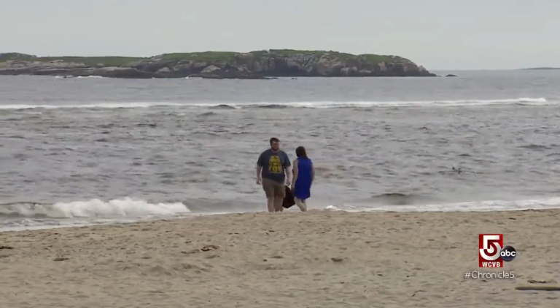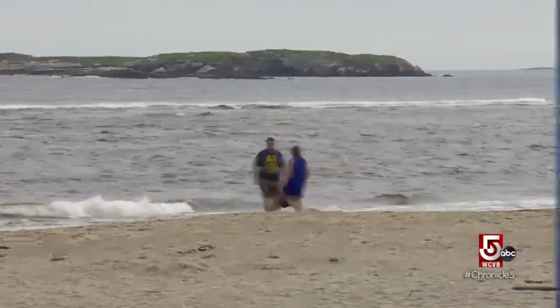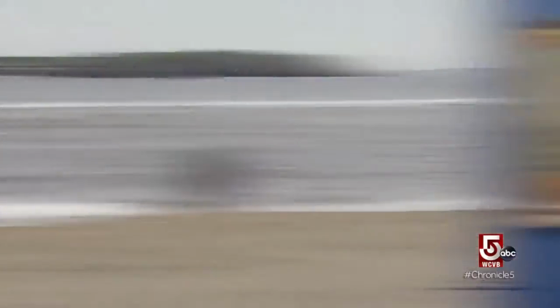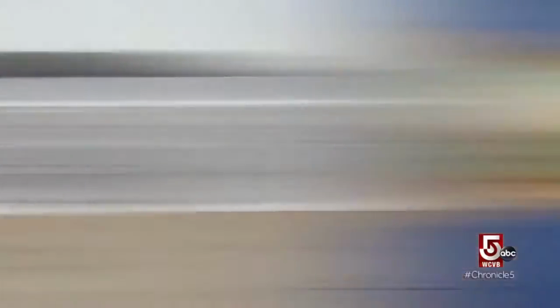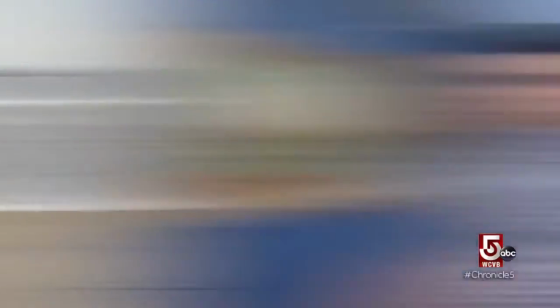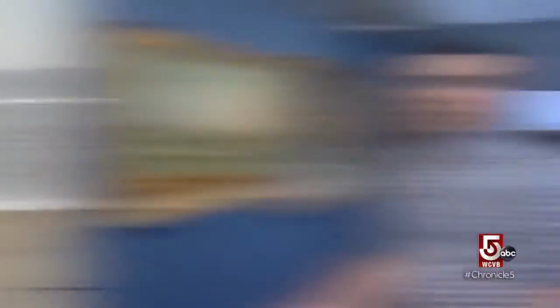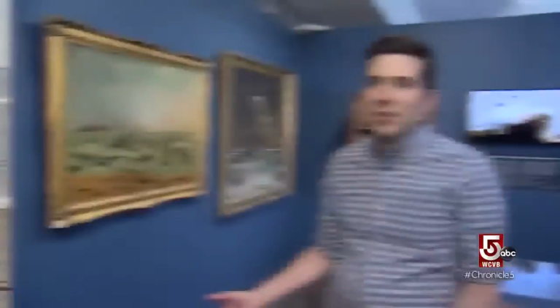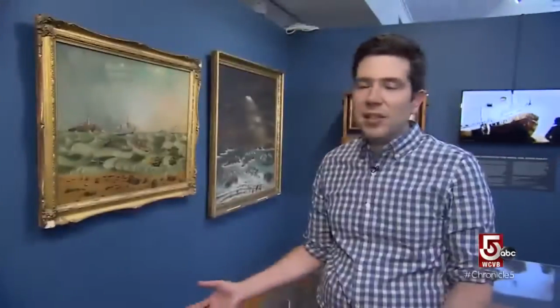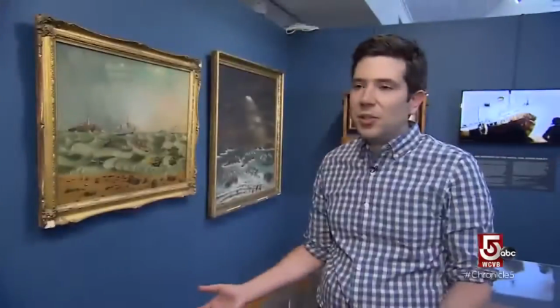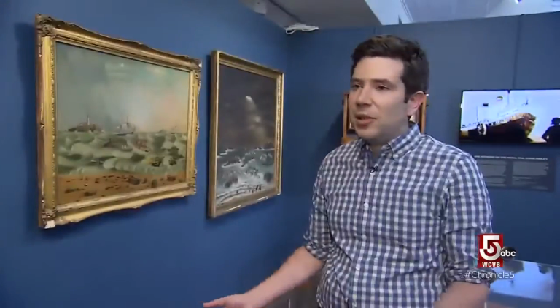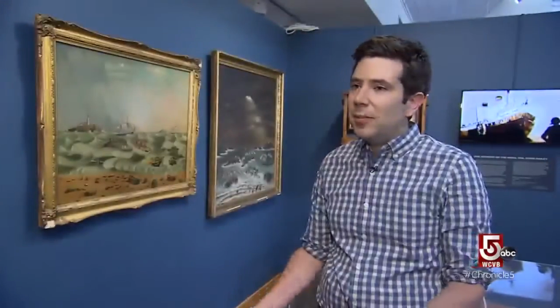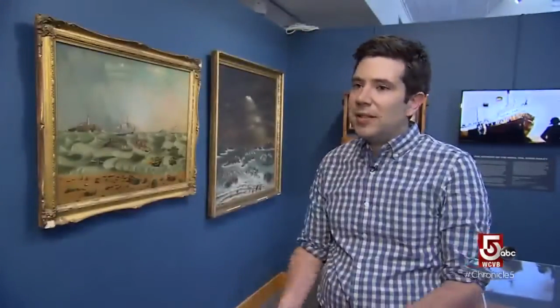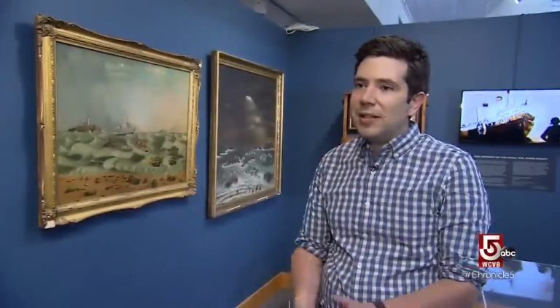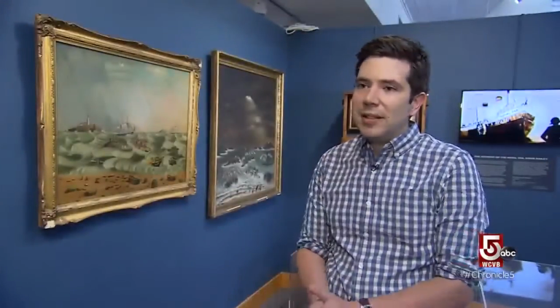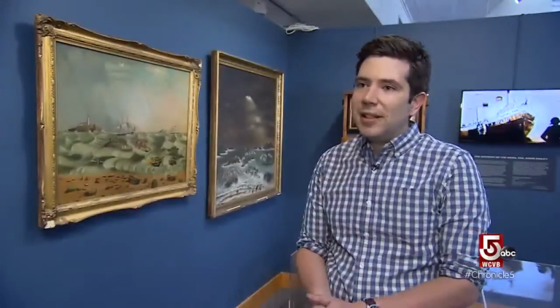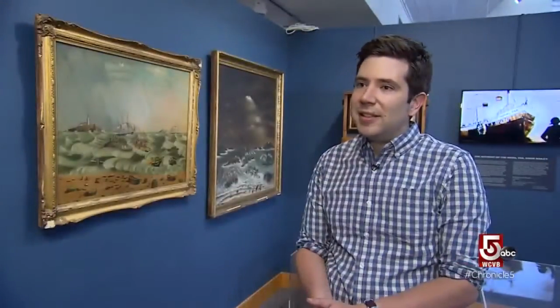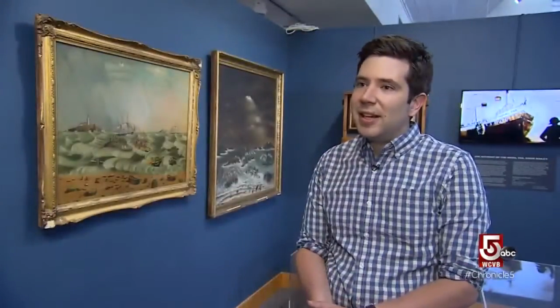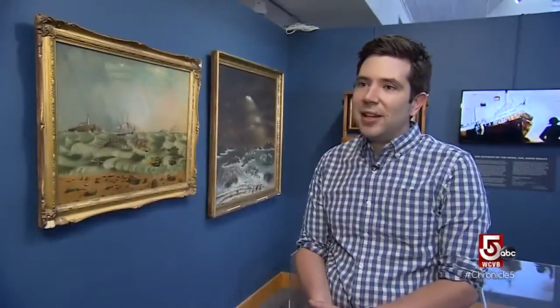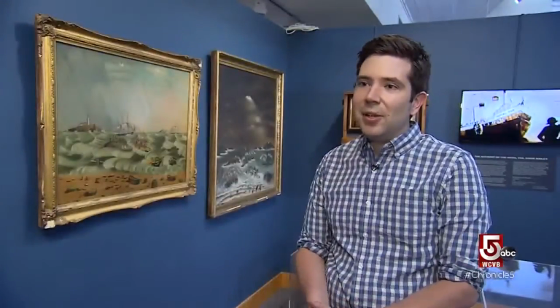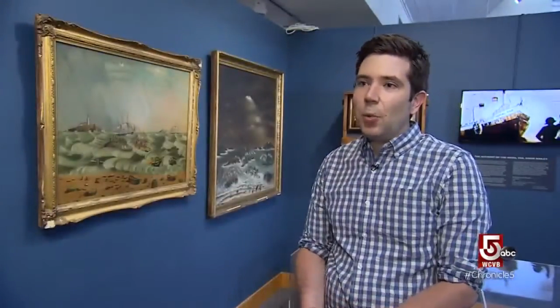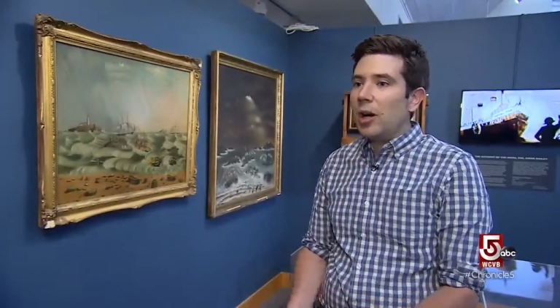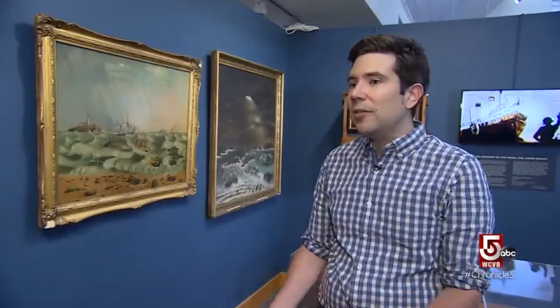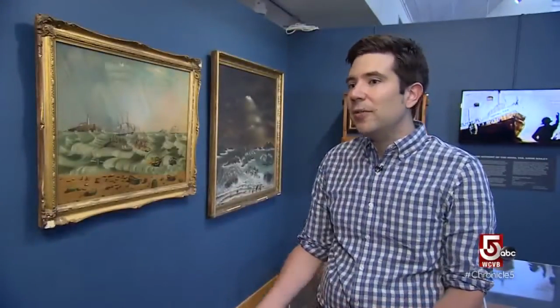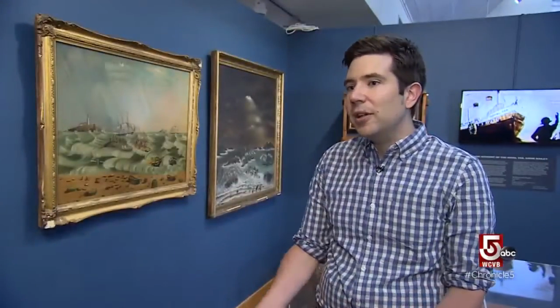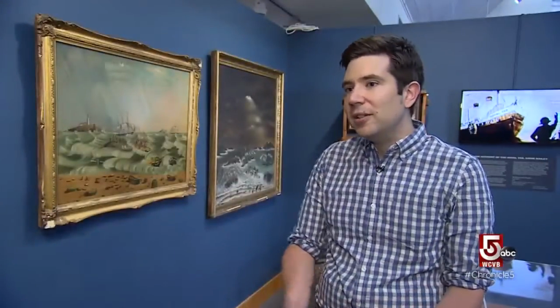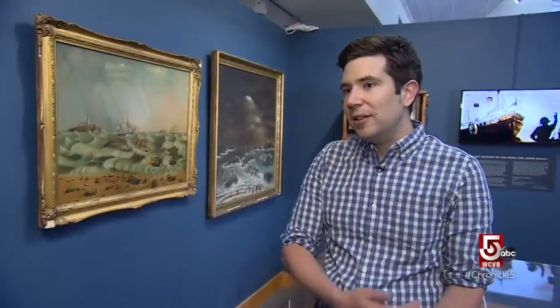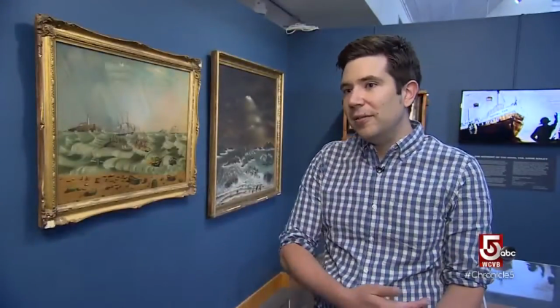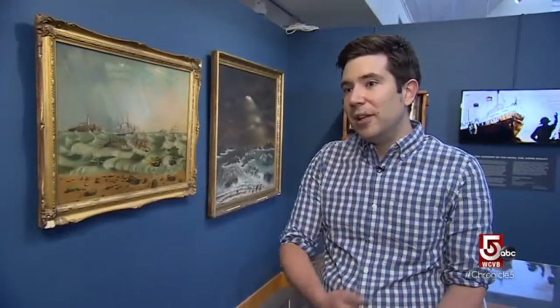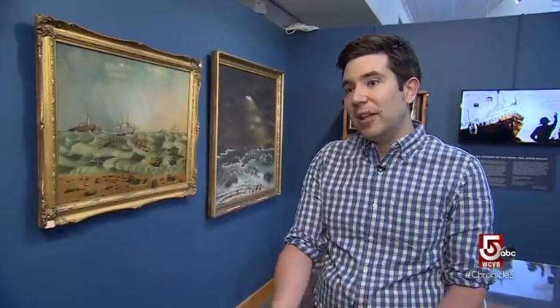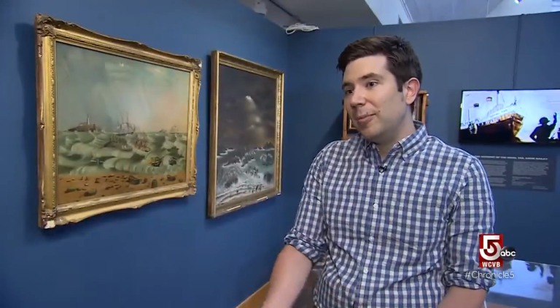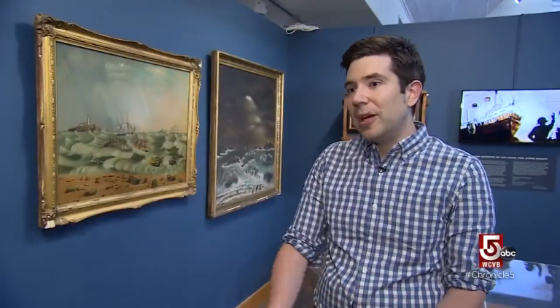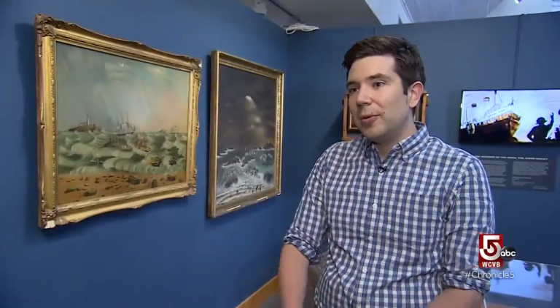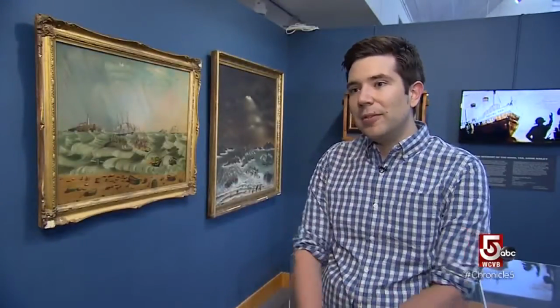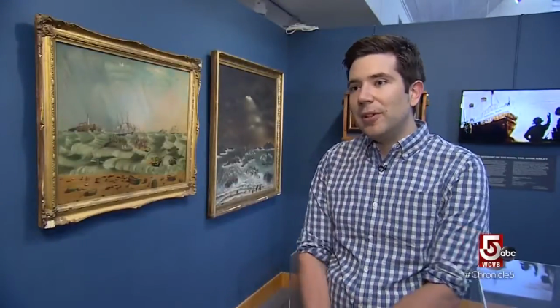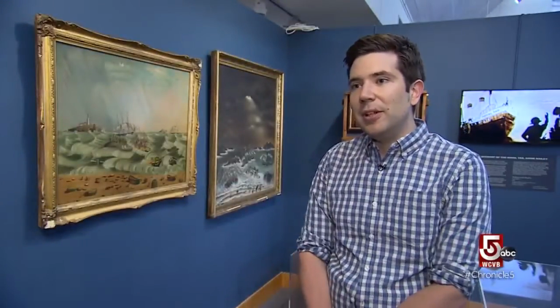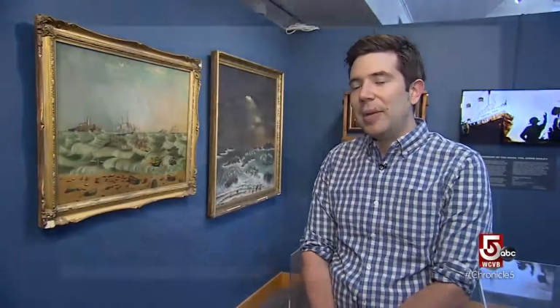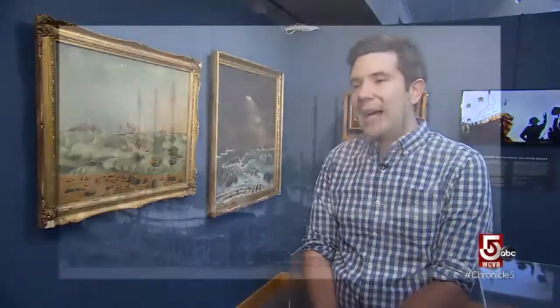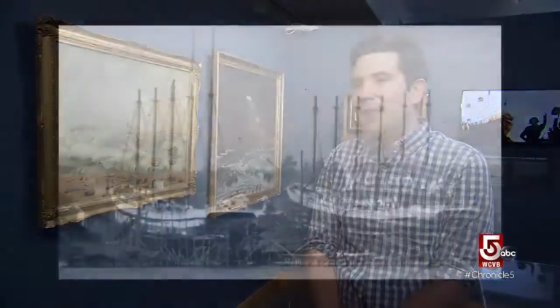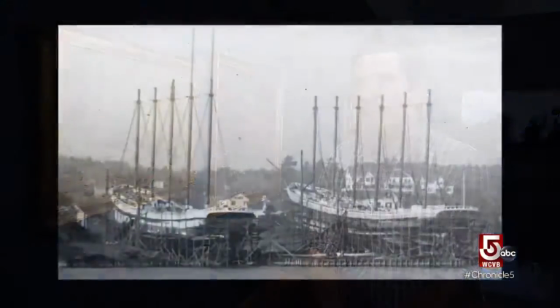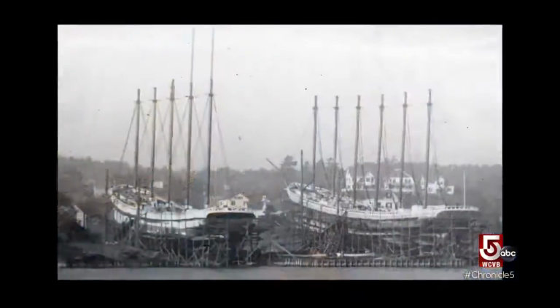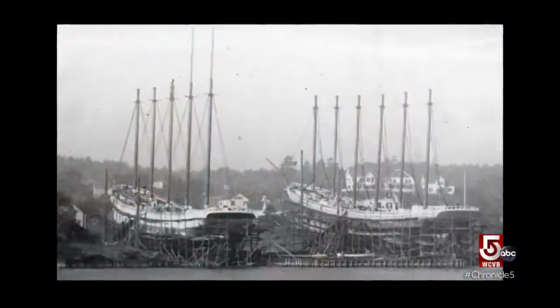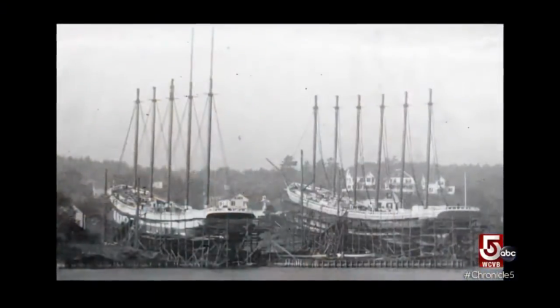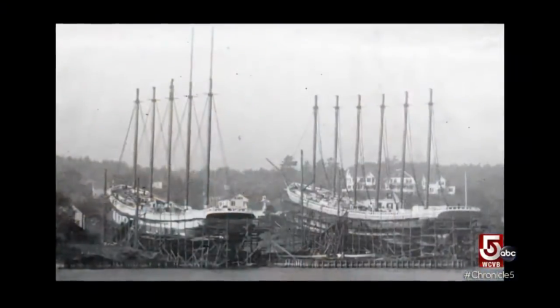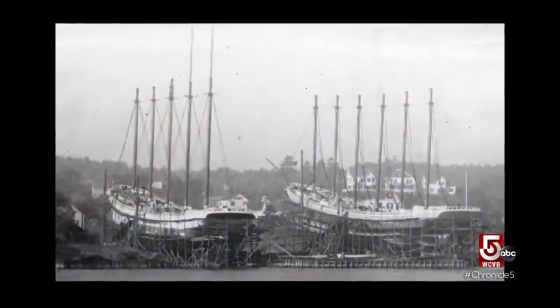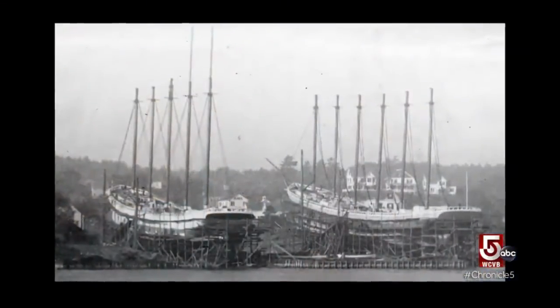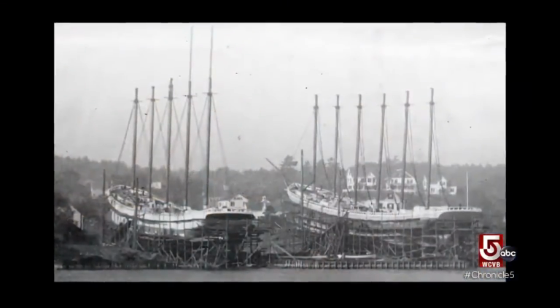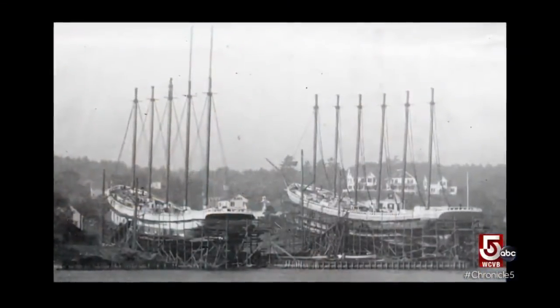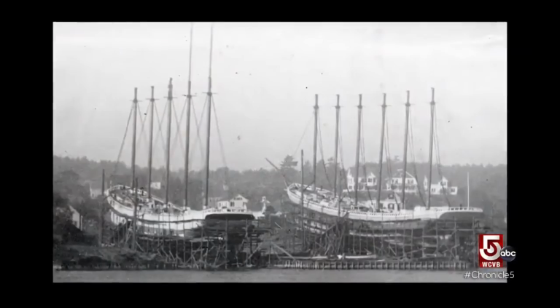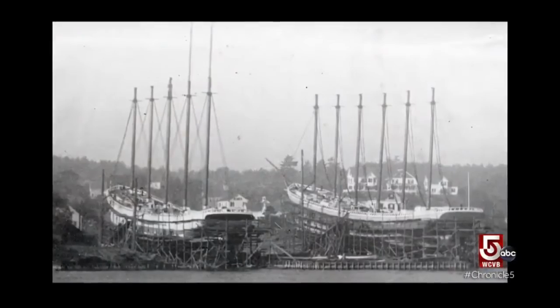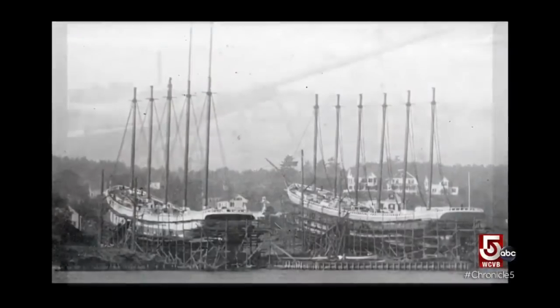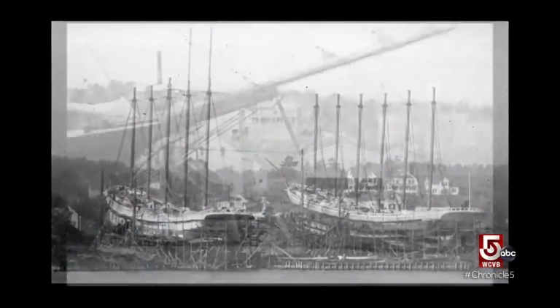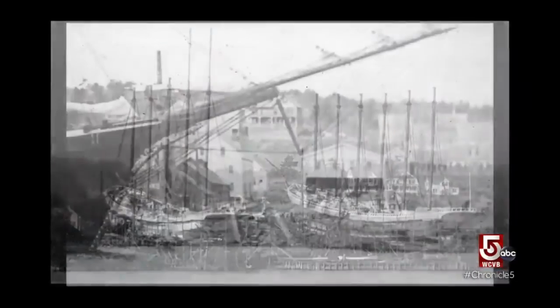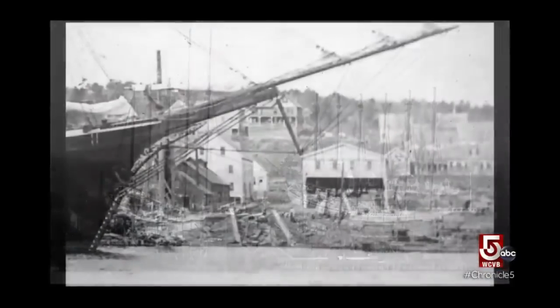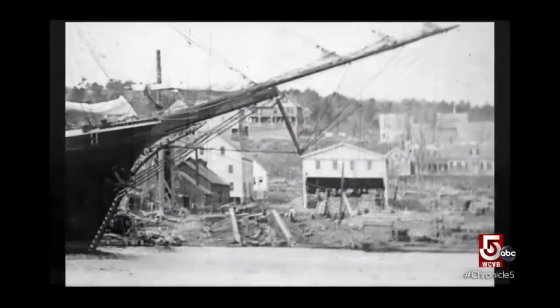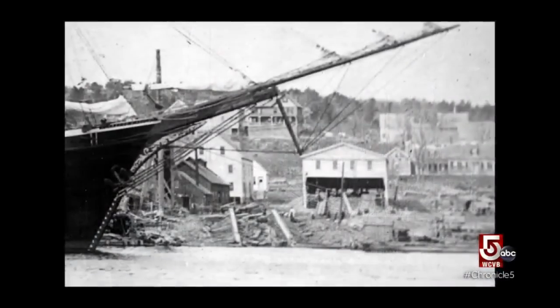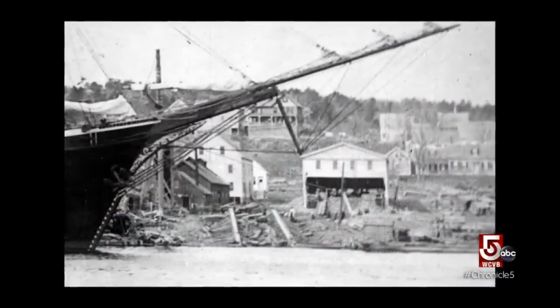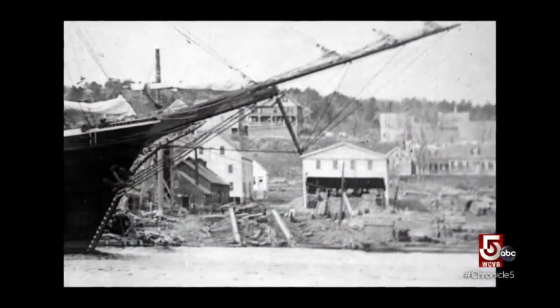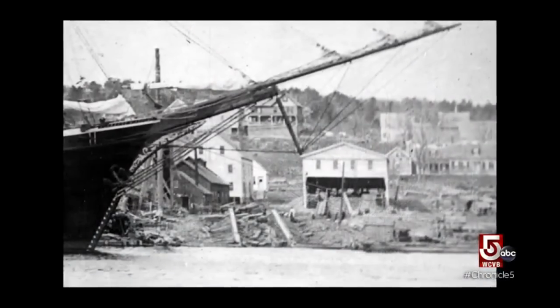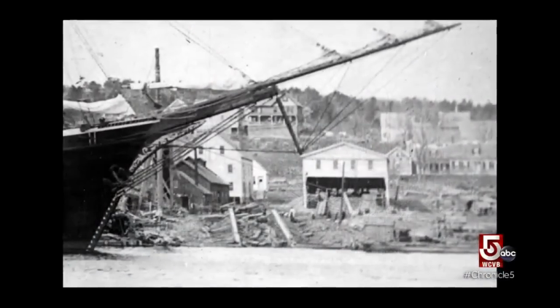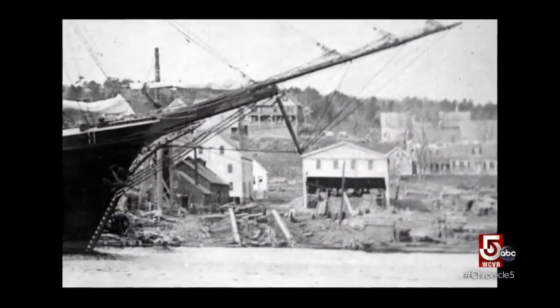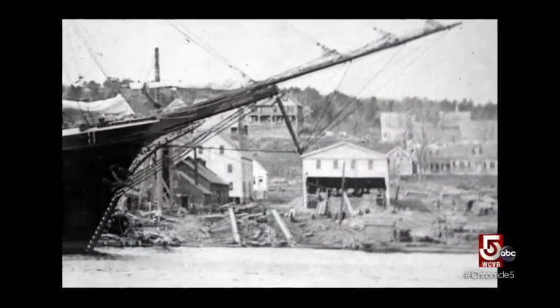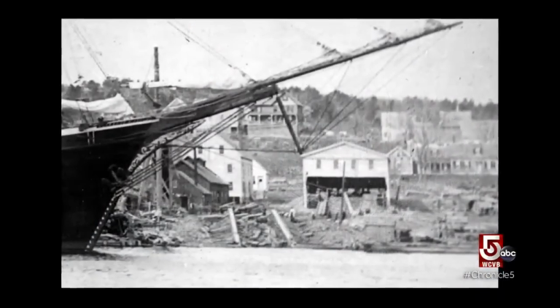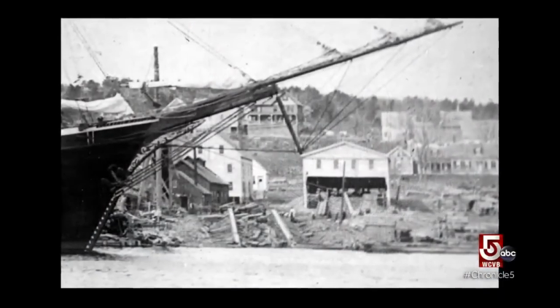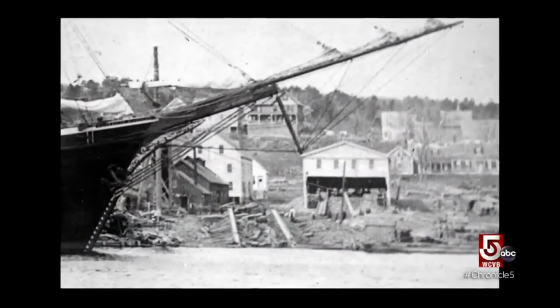In the 19th century, basically the entire waterfront of the Kennebec River in Bath was fully lined with a bustling shipyard.